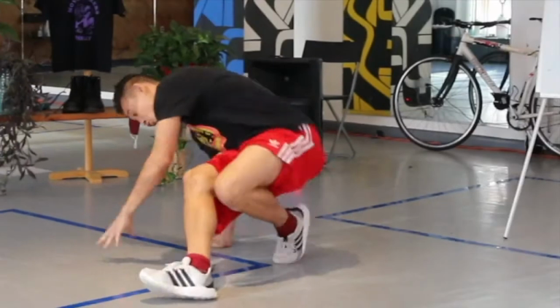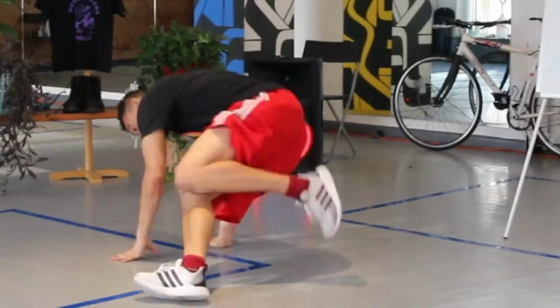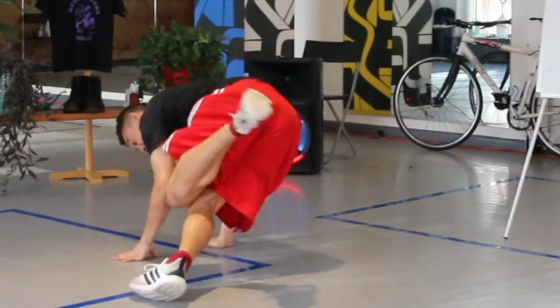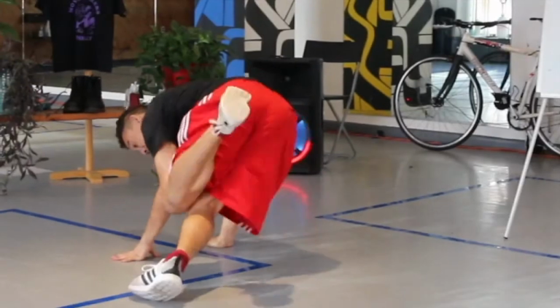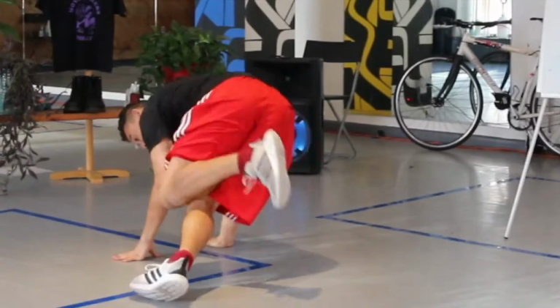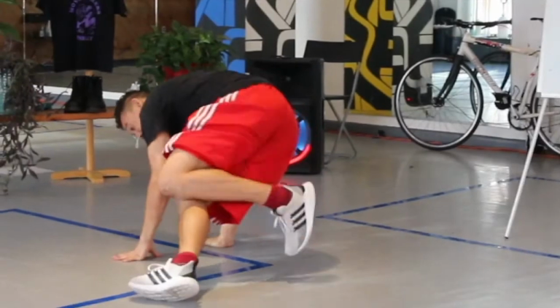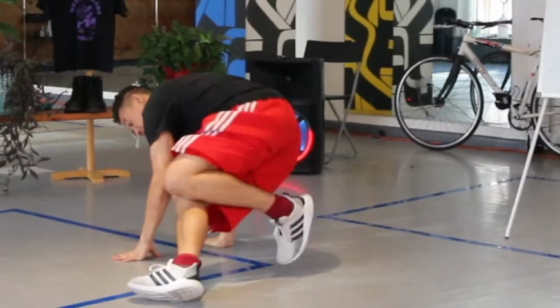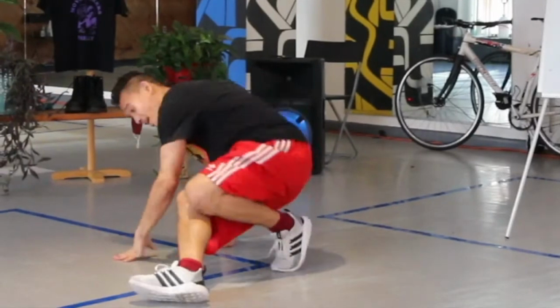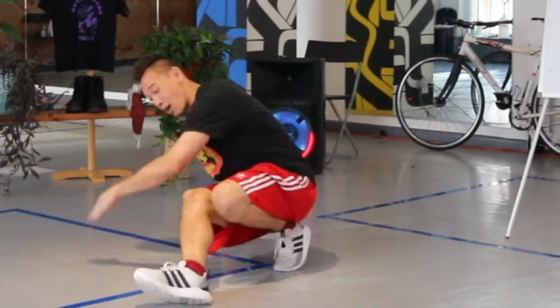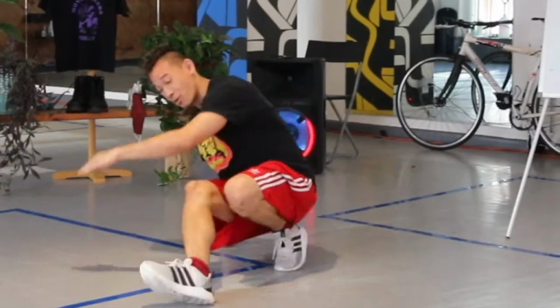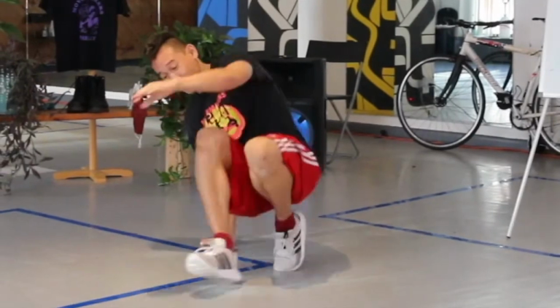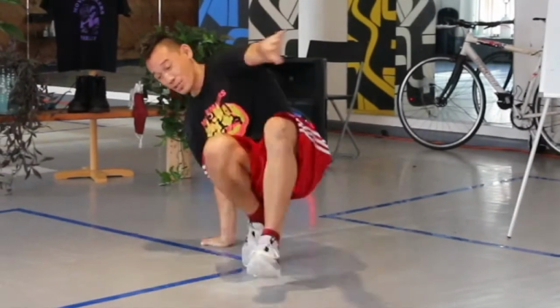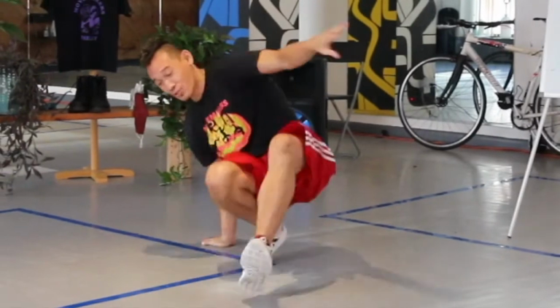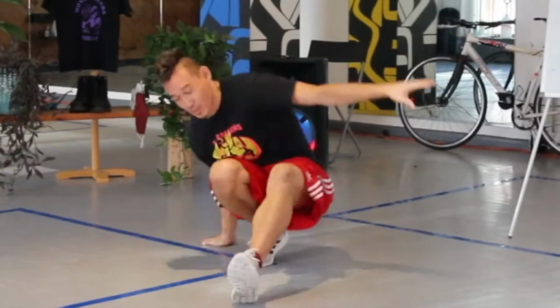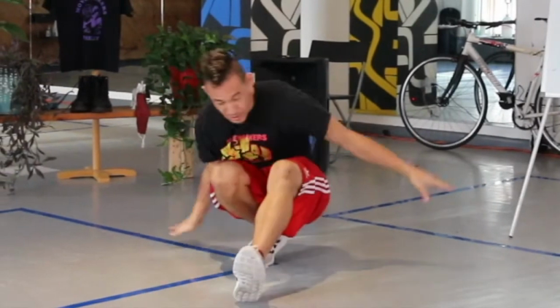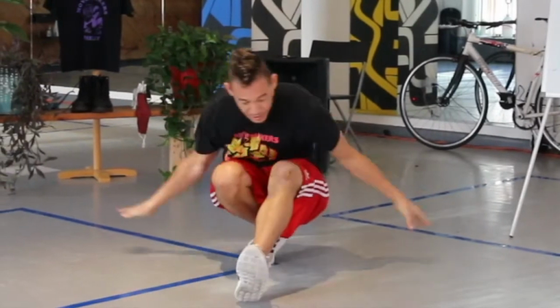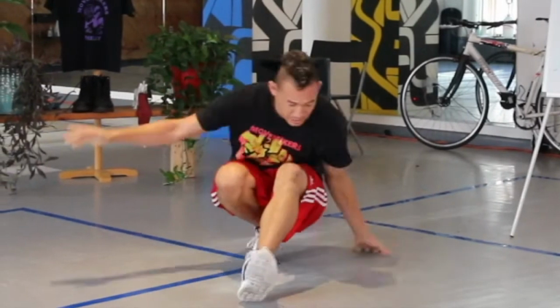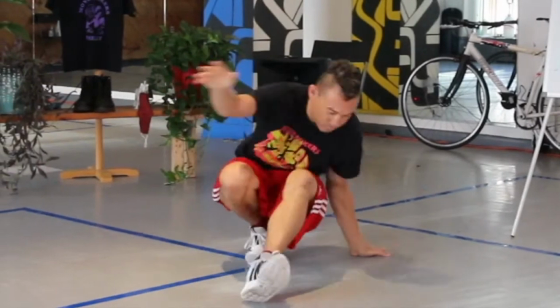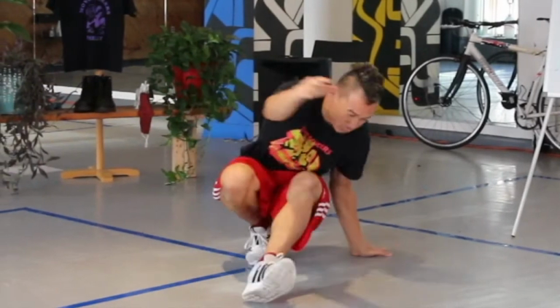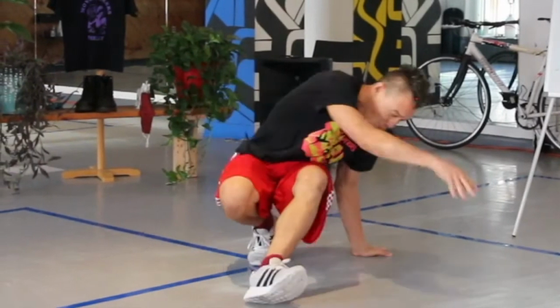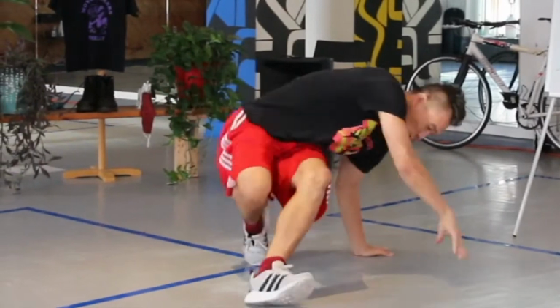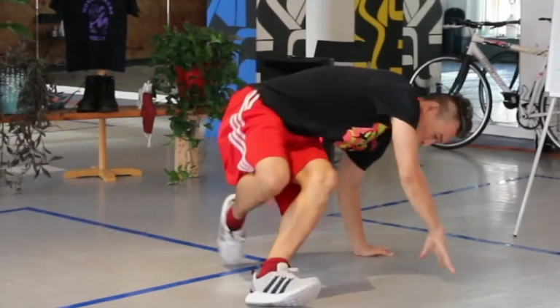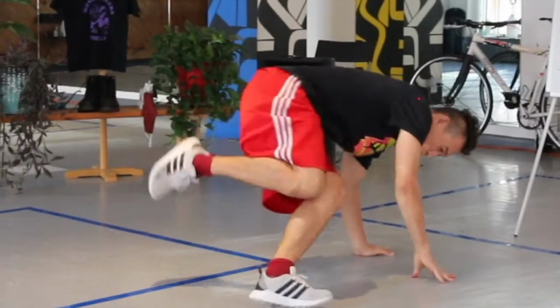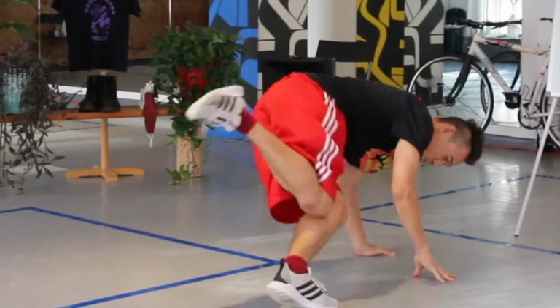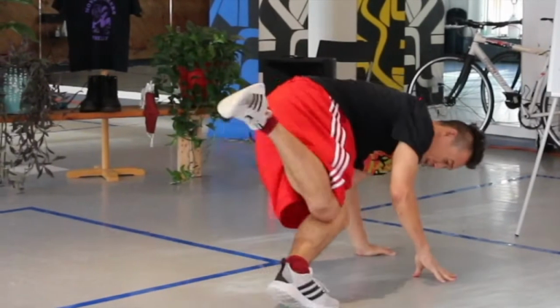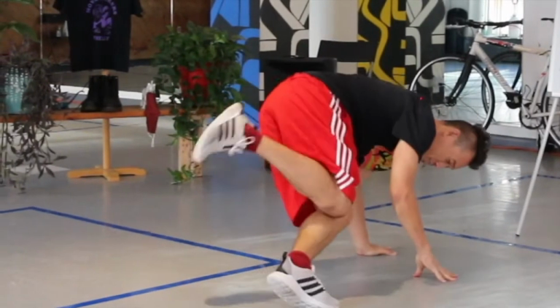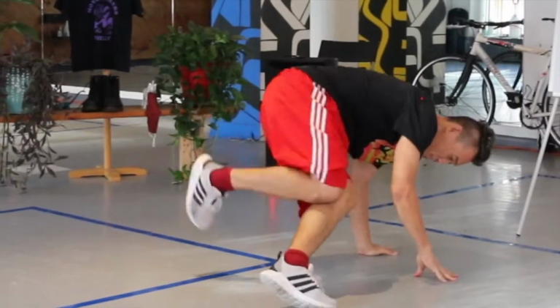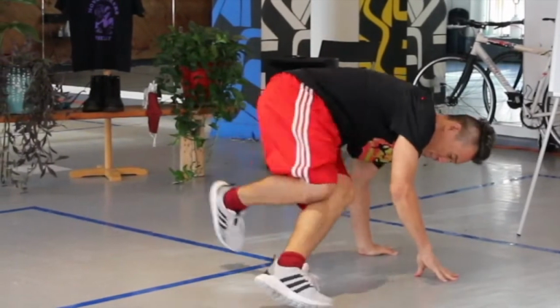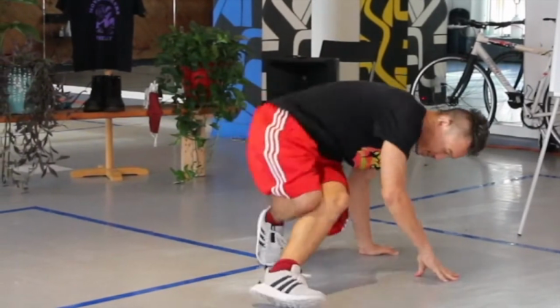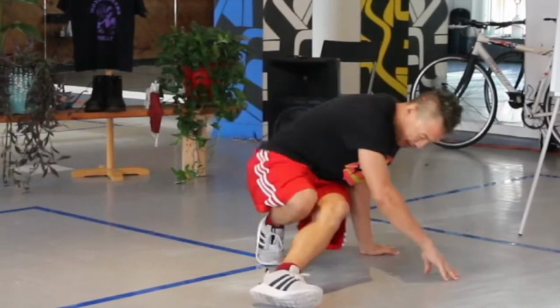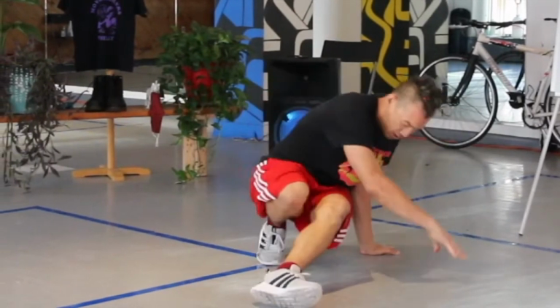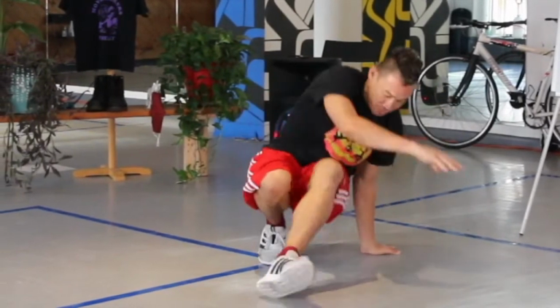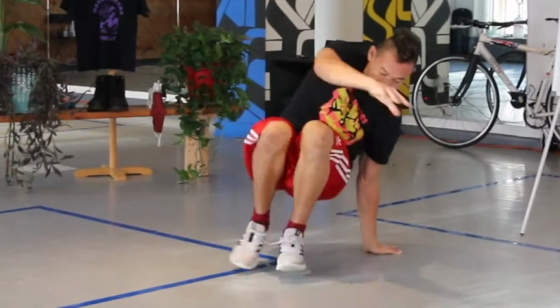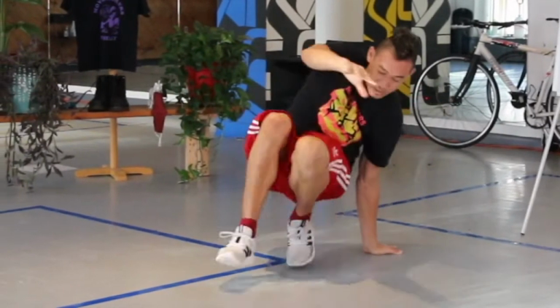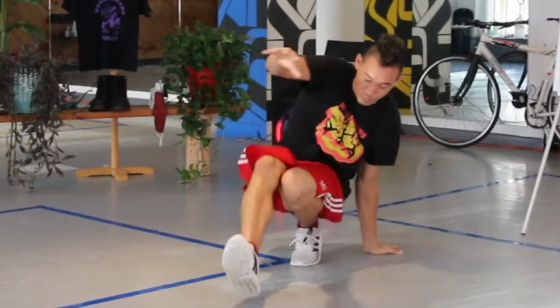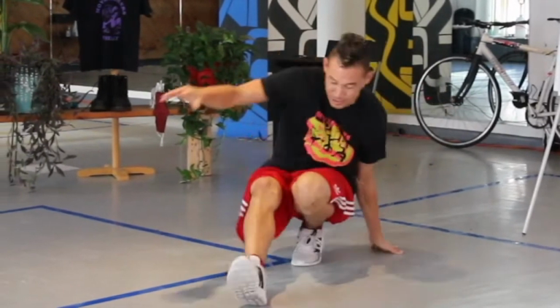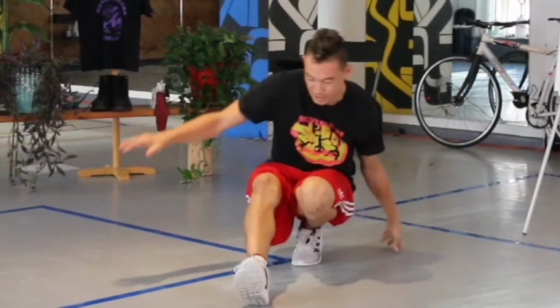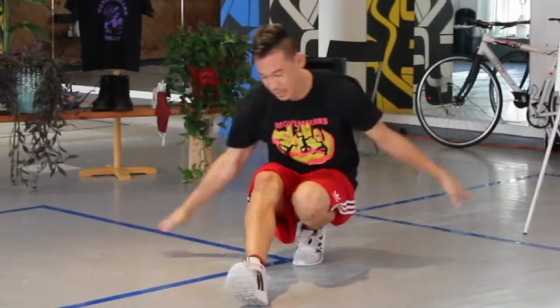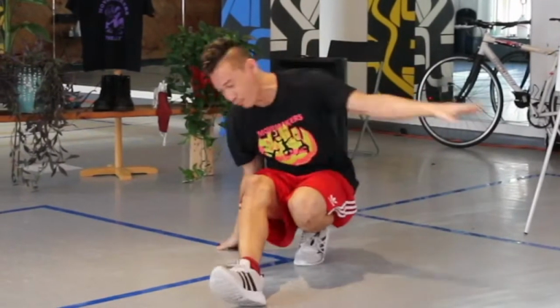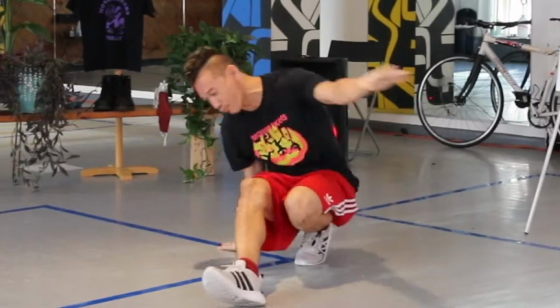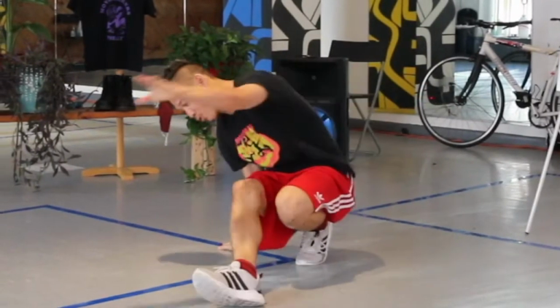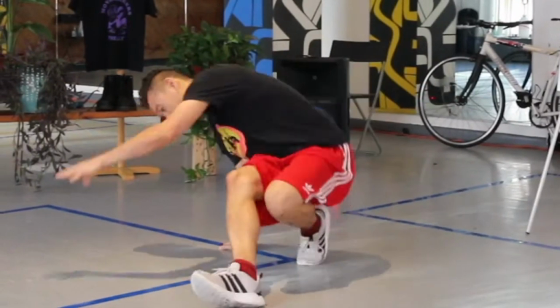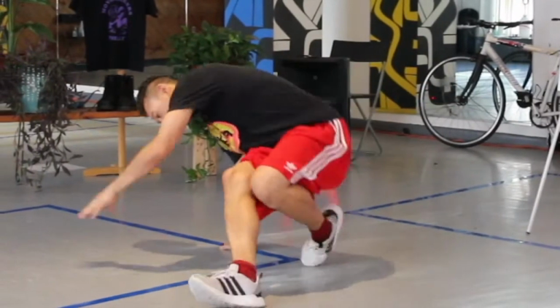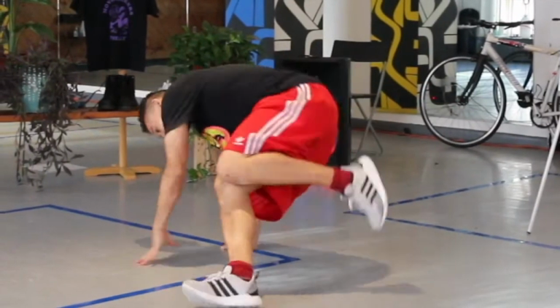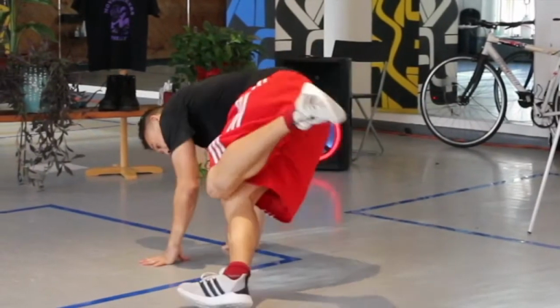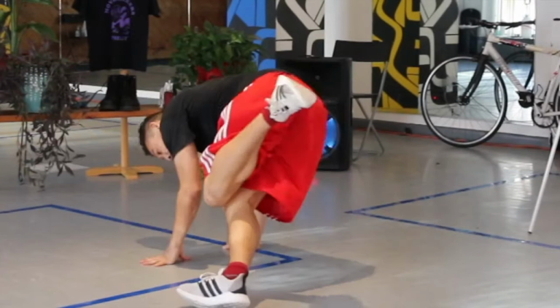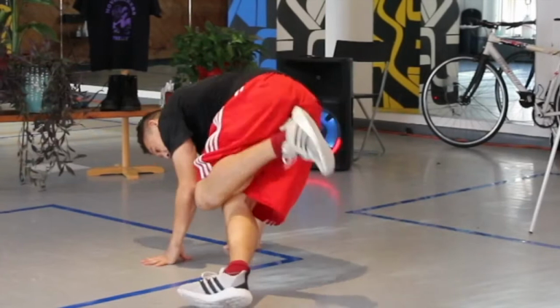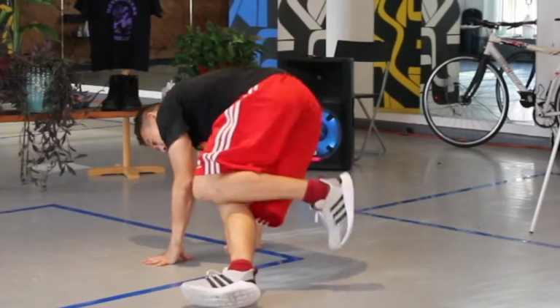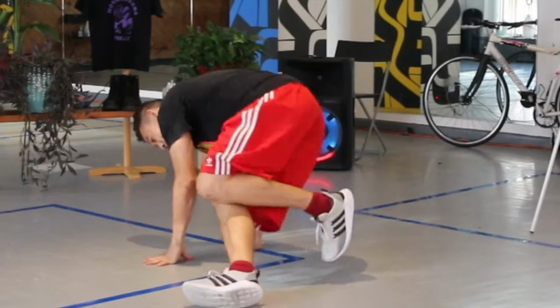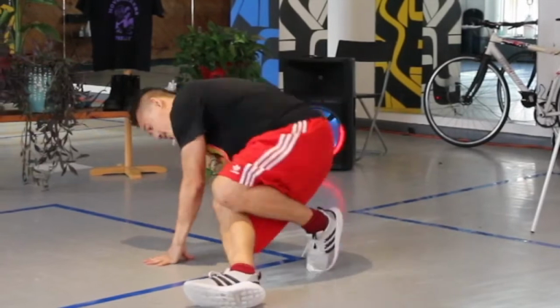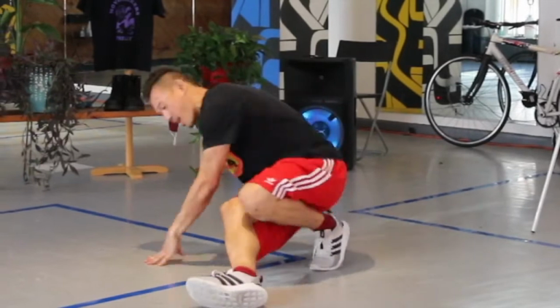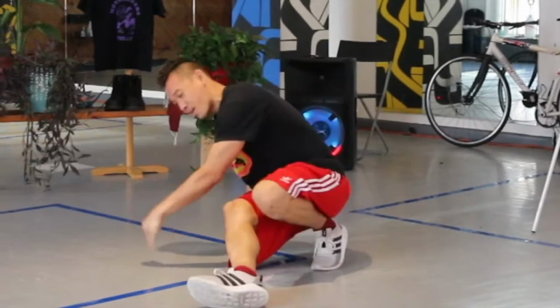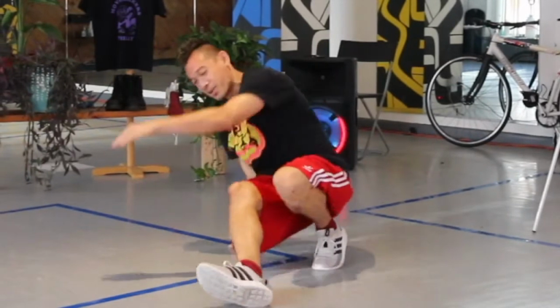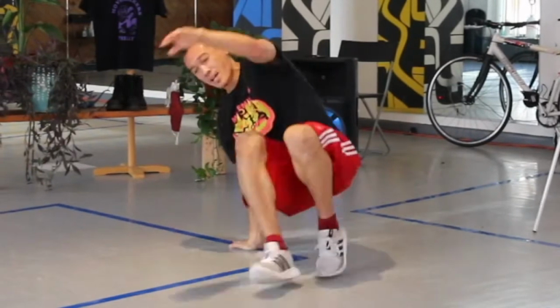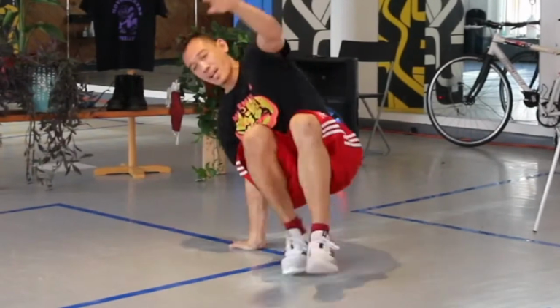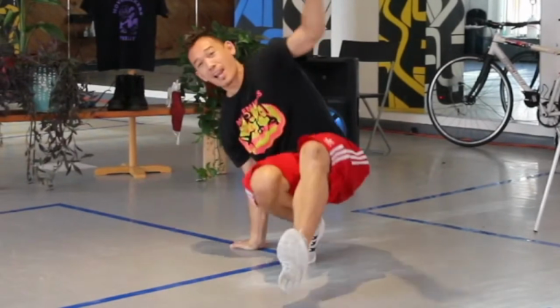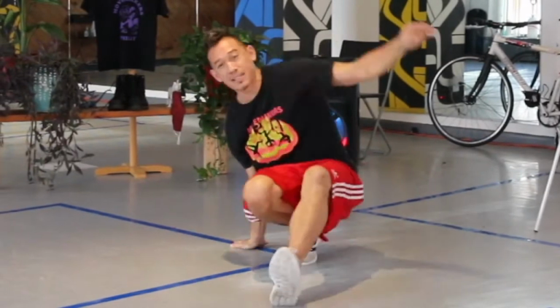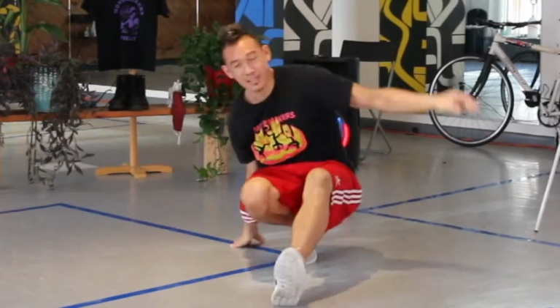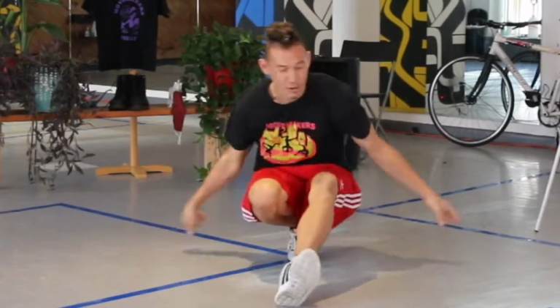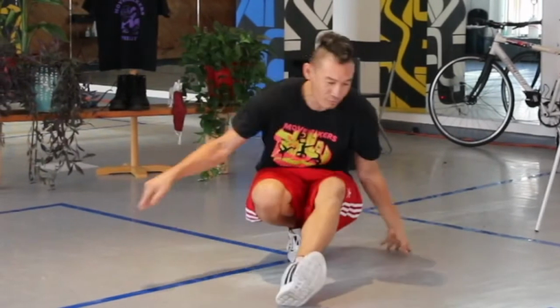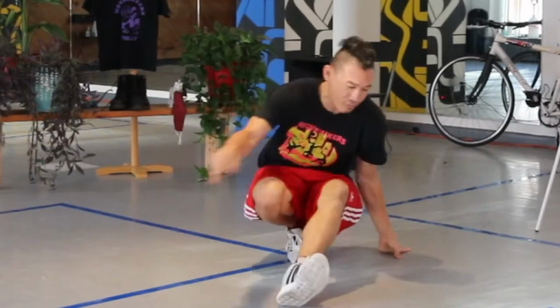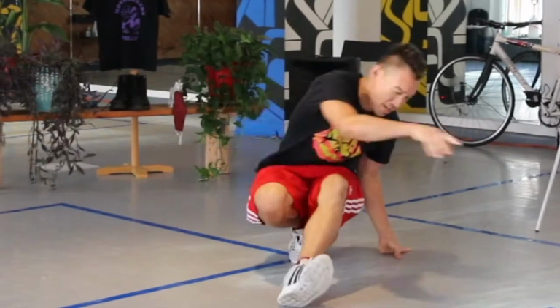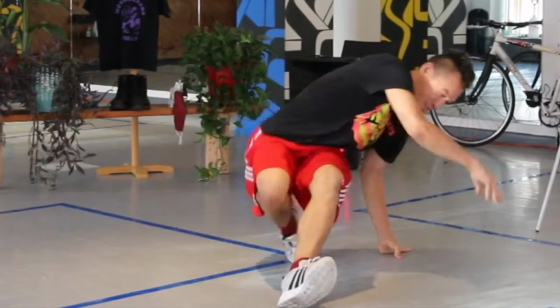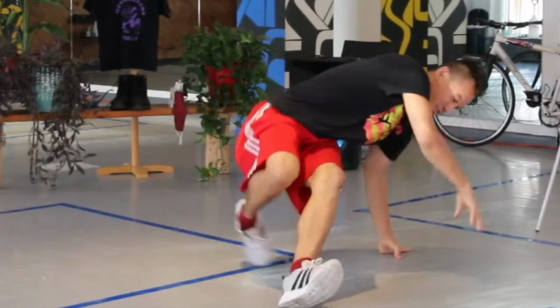Twist, down, switch. Lean forward. Twist, down, switch. Lean forward. Twist, down, switch. Lean forward. Twist, down, switch. Let's go faster.